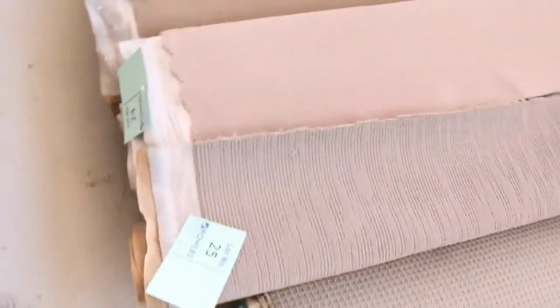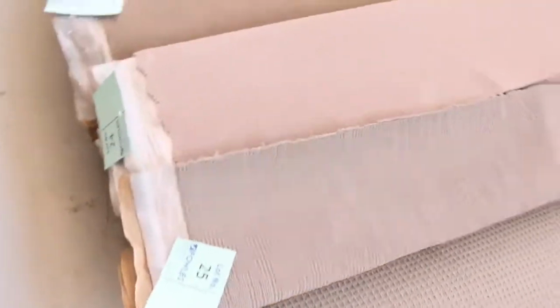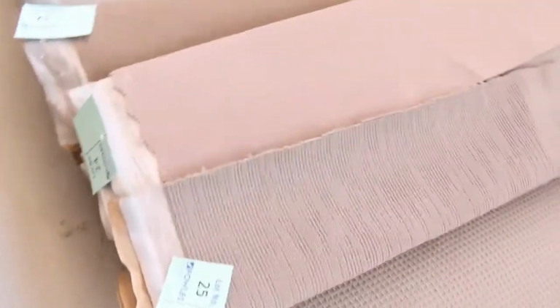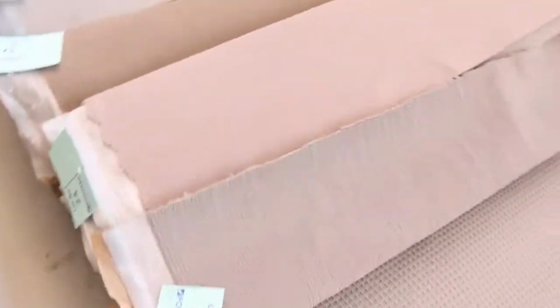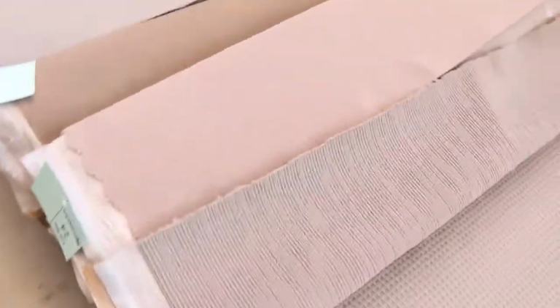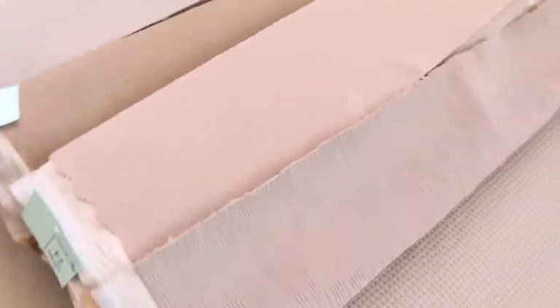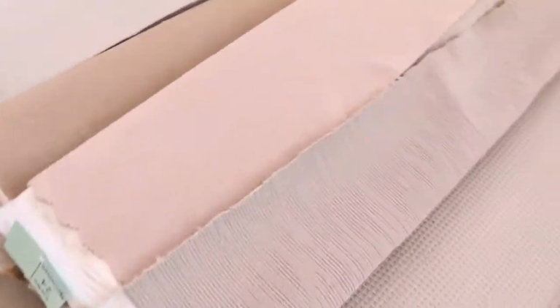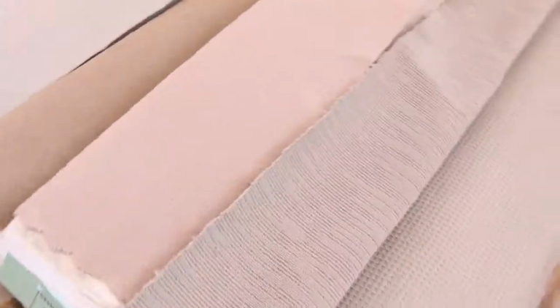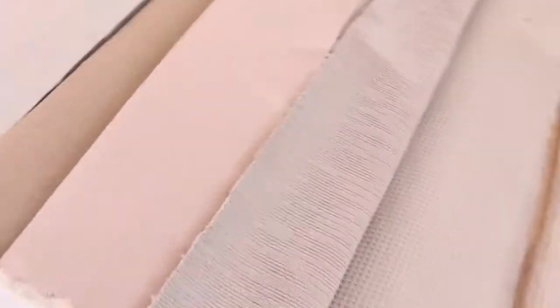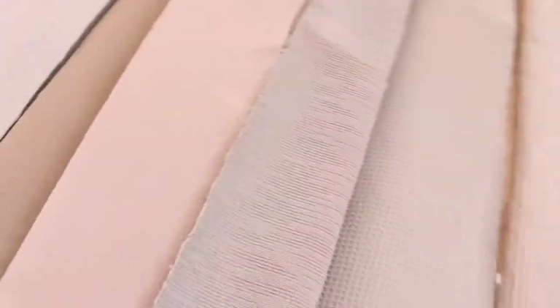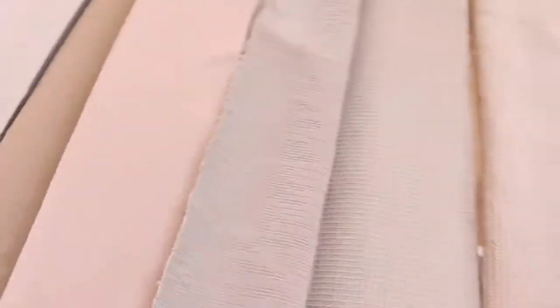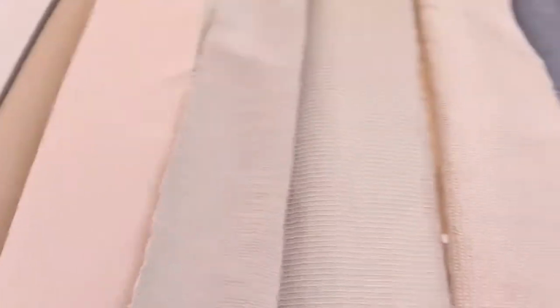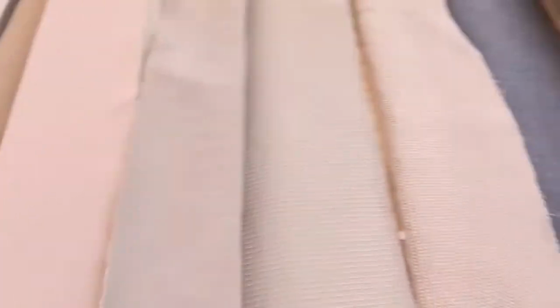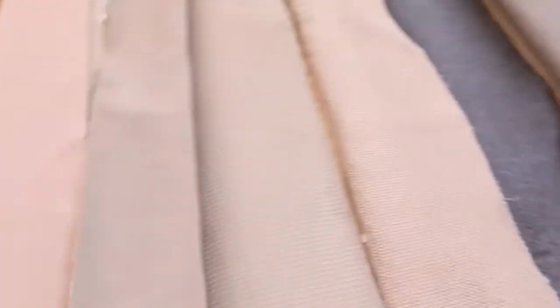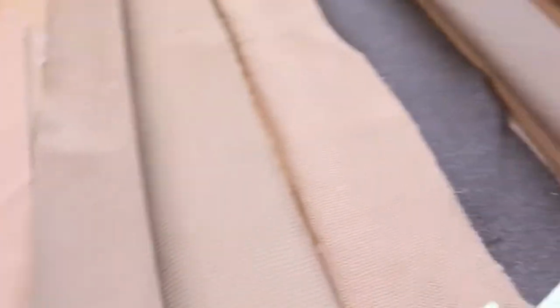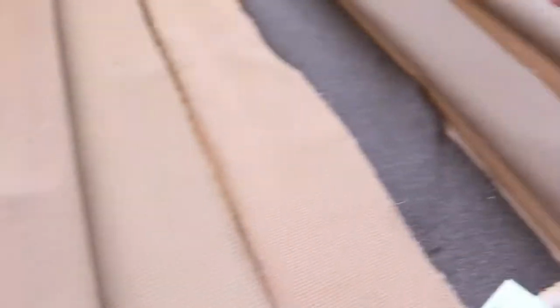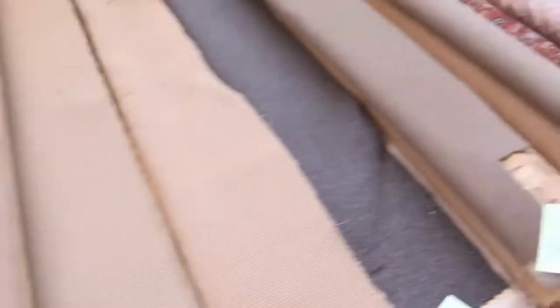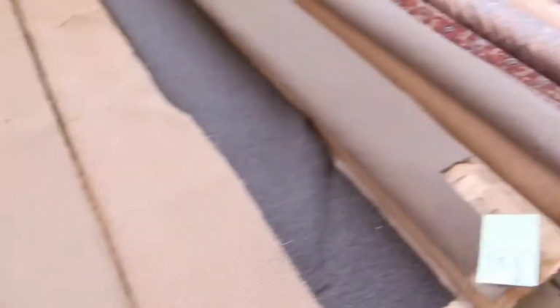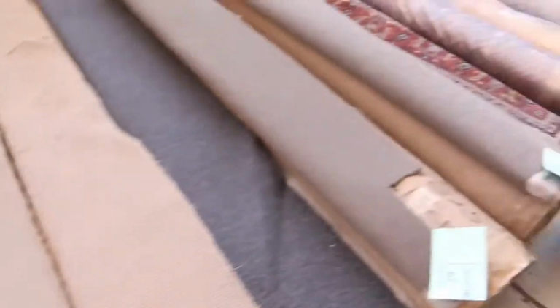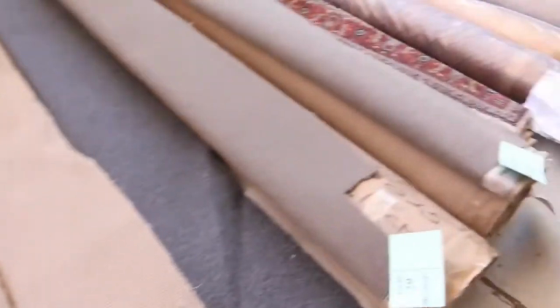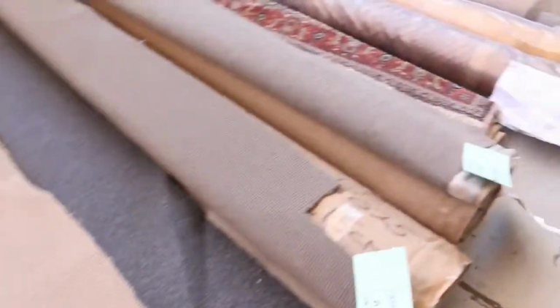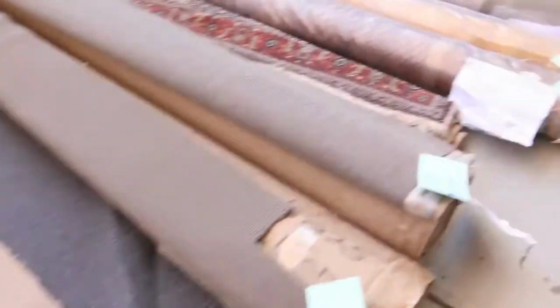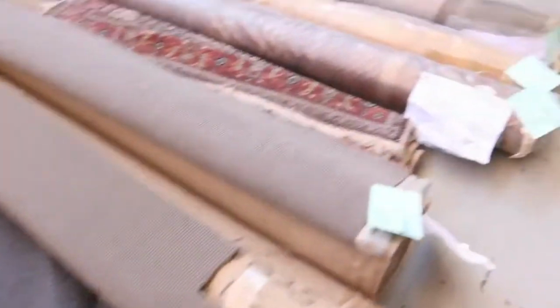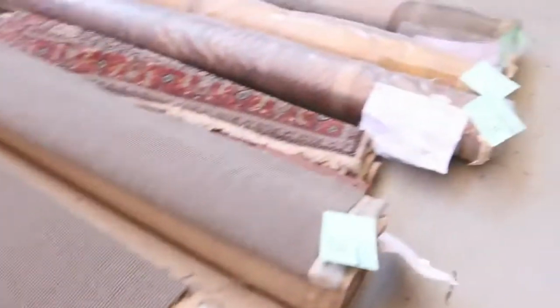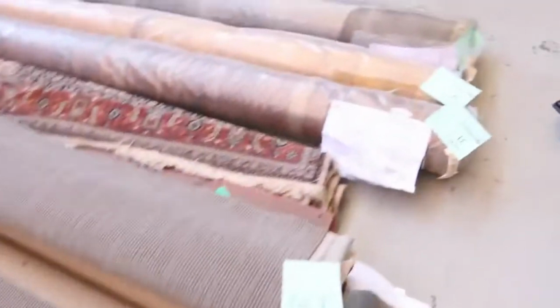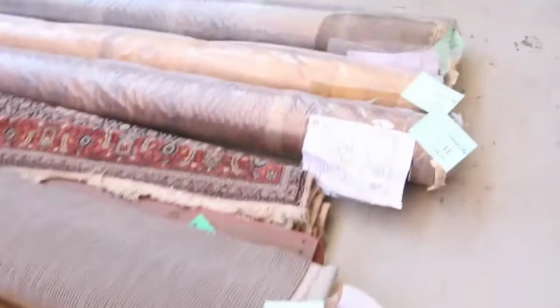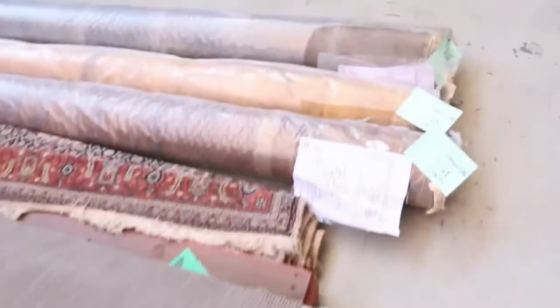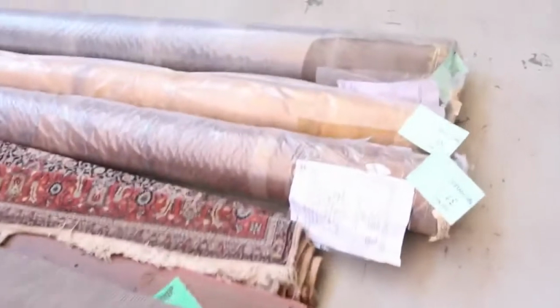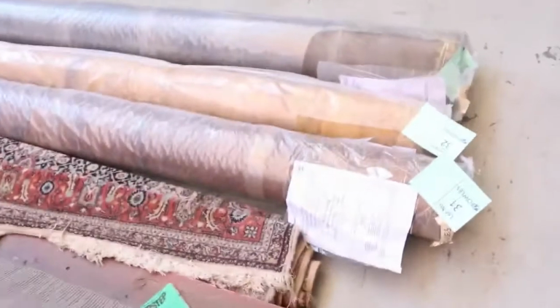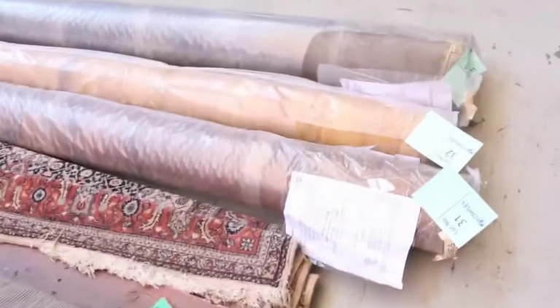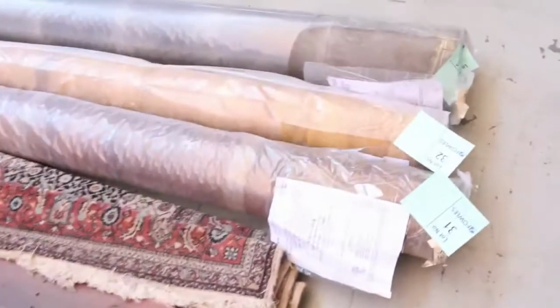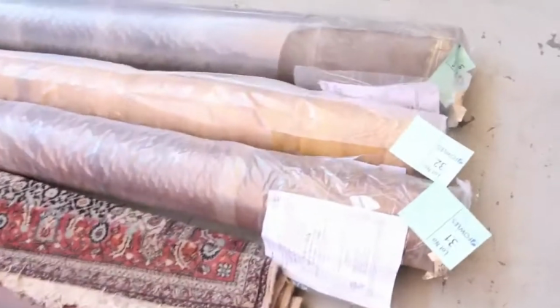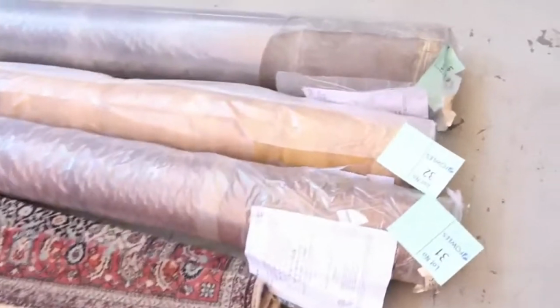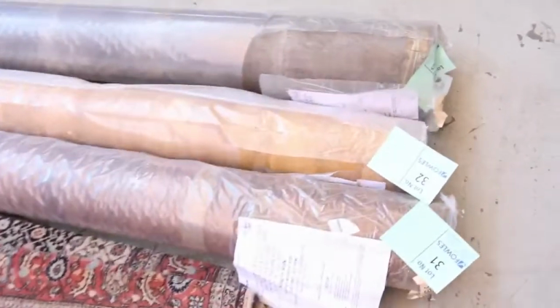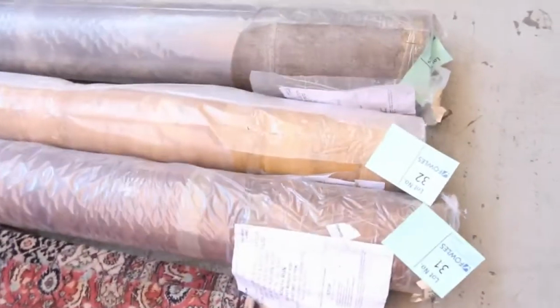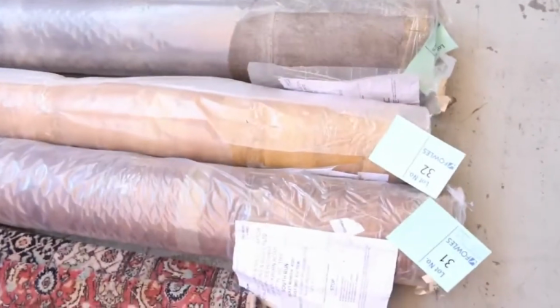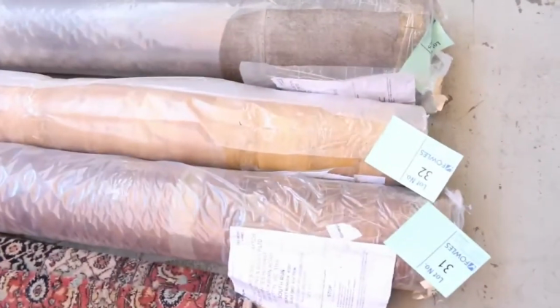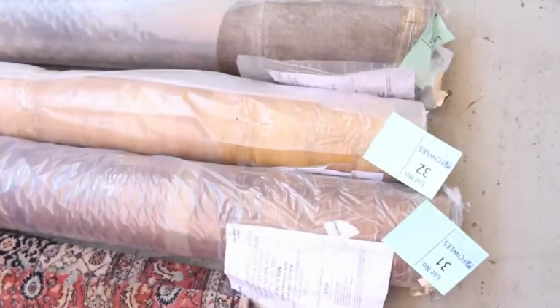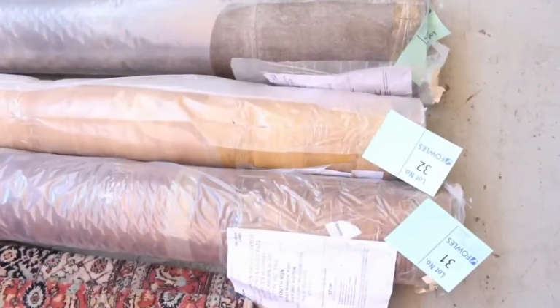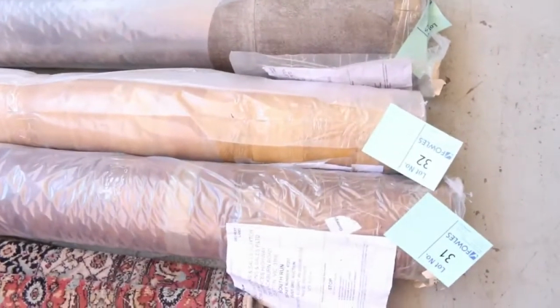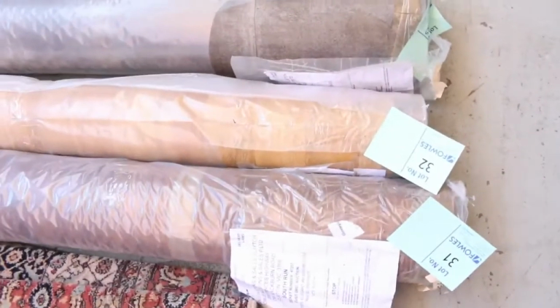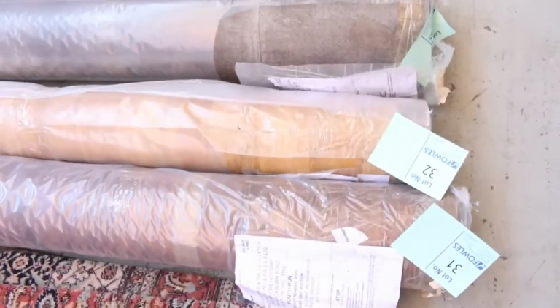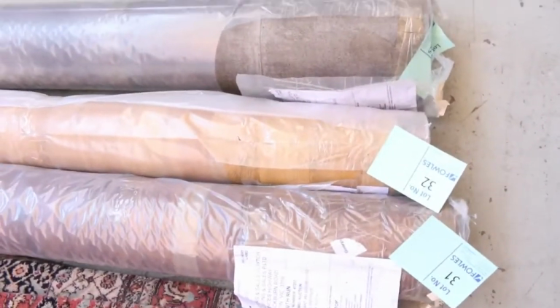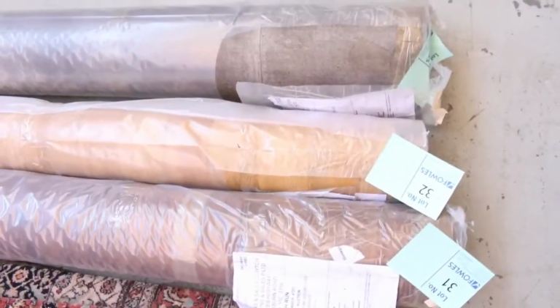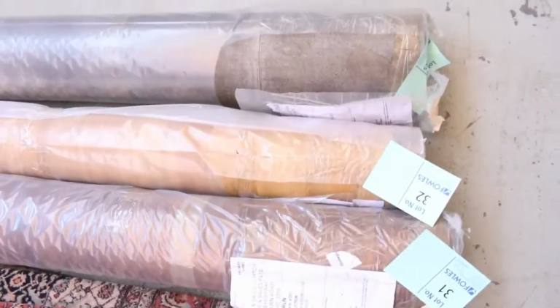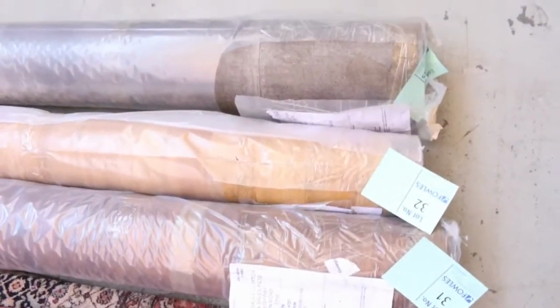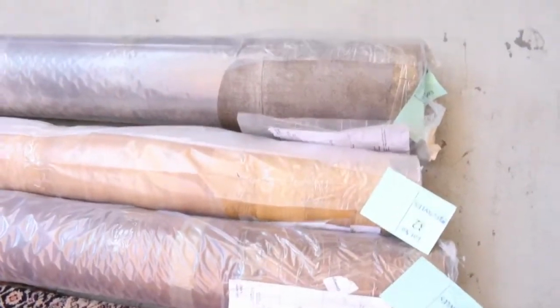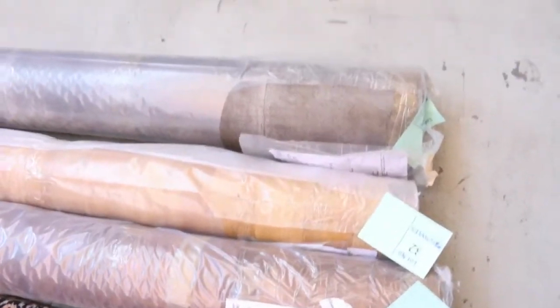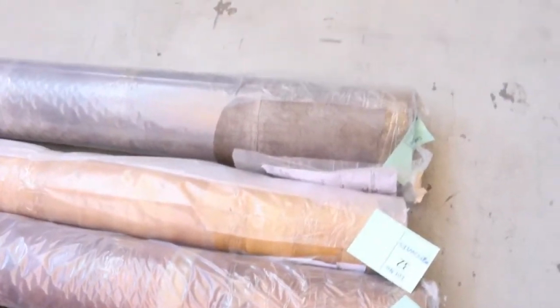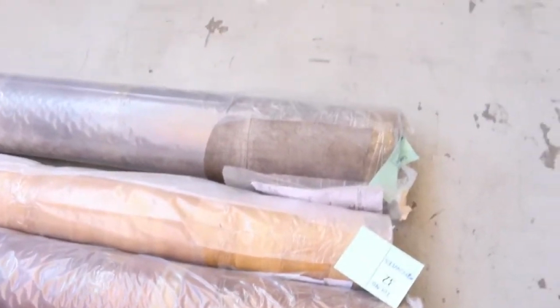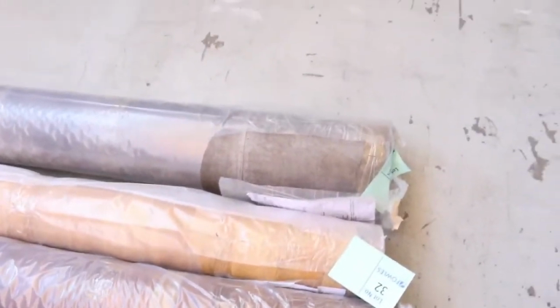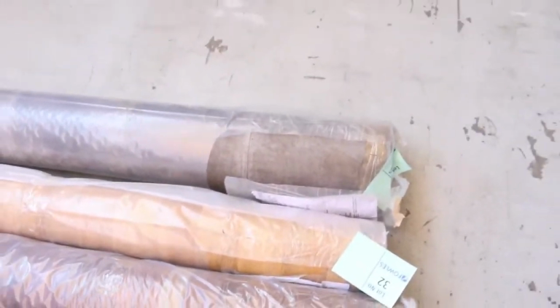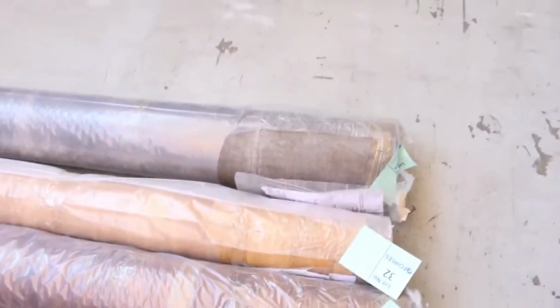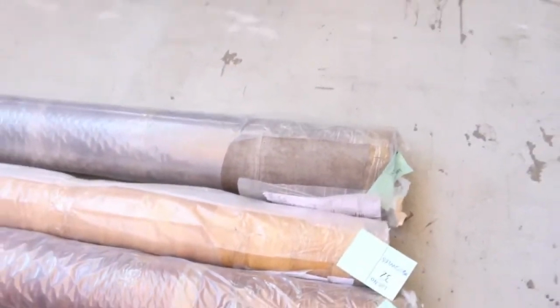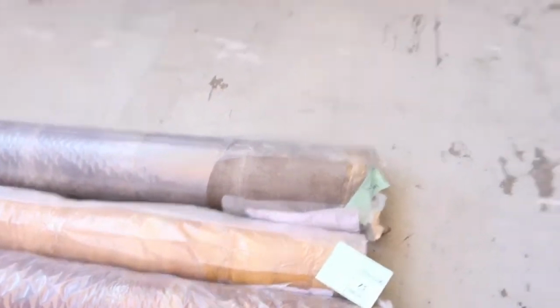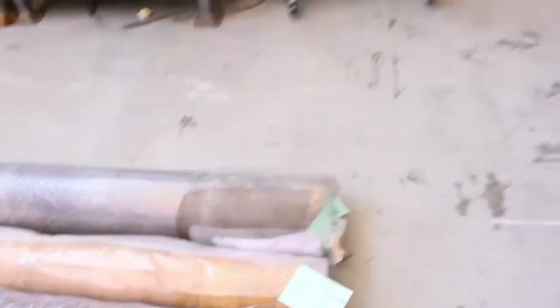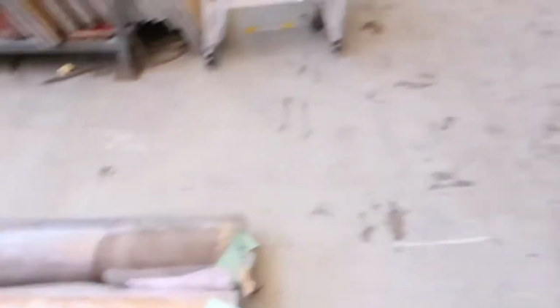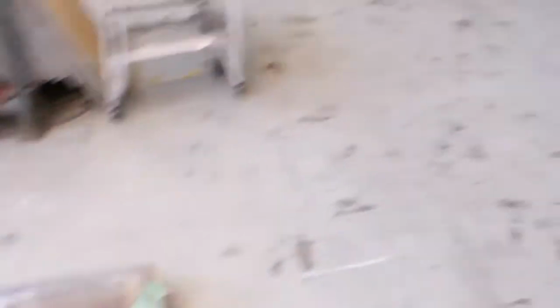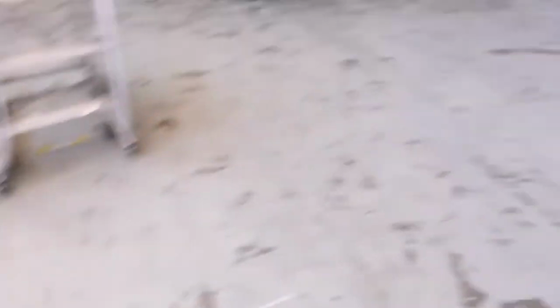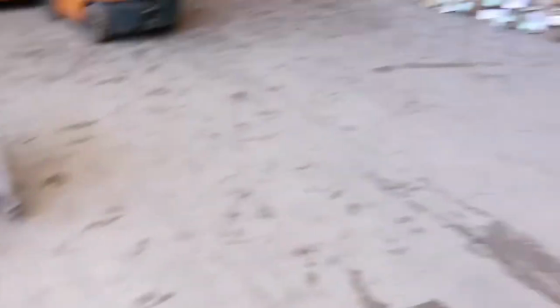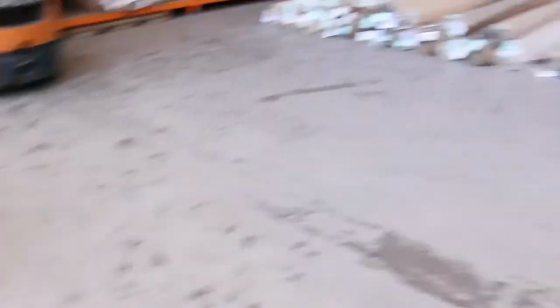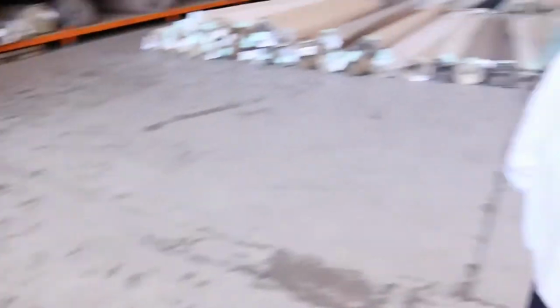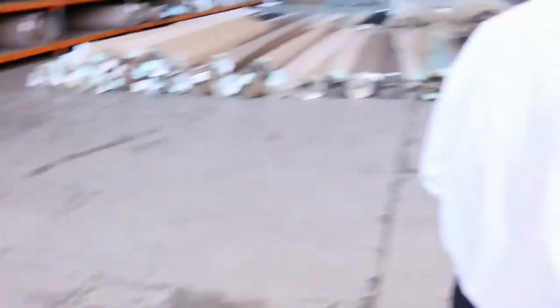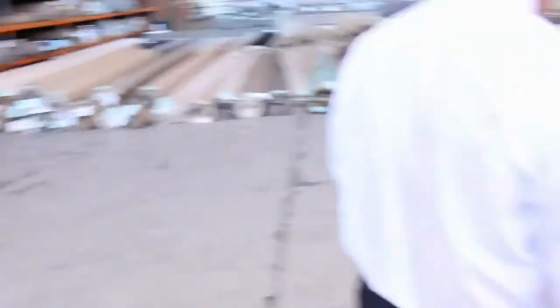We've got some vinyl here, just 3 rolls — a 4-metre wide vinyl. That's been selling at $25 a metre. A couple of timber designs there and a tile.